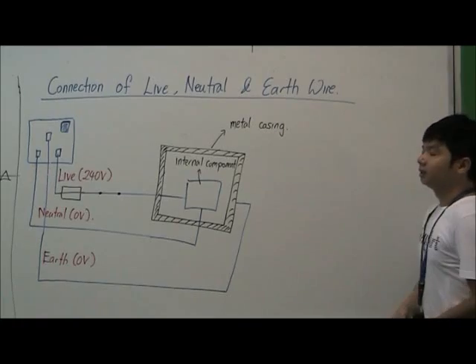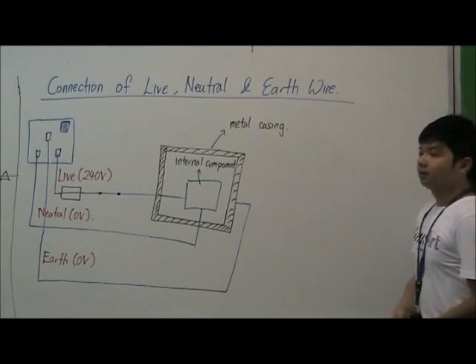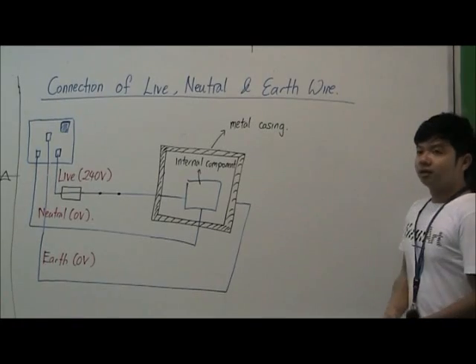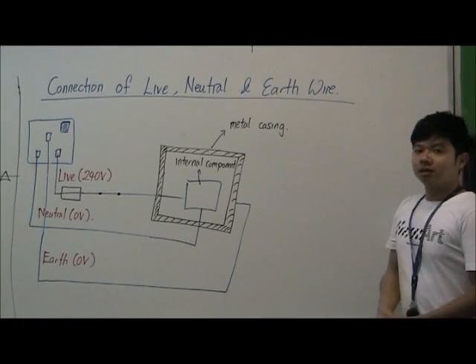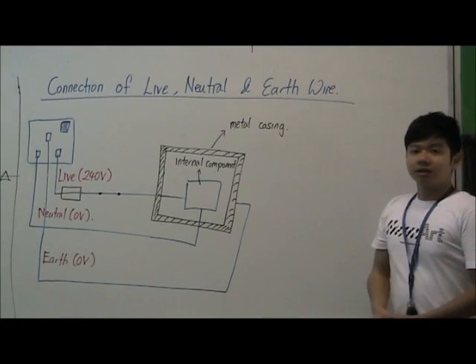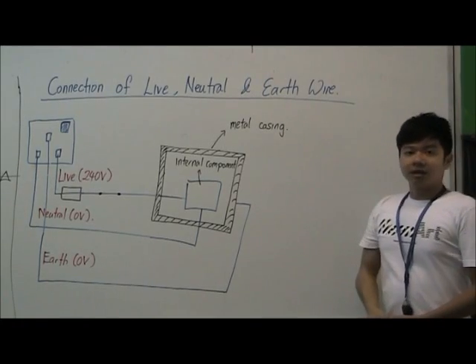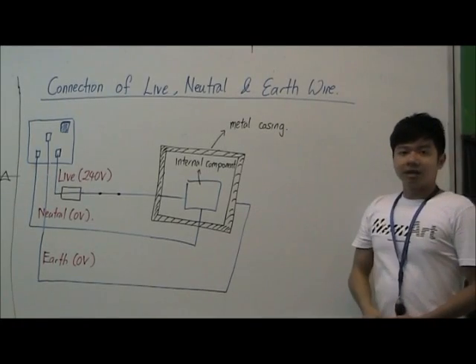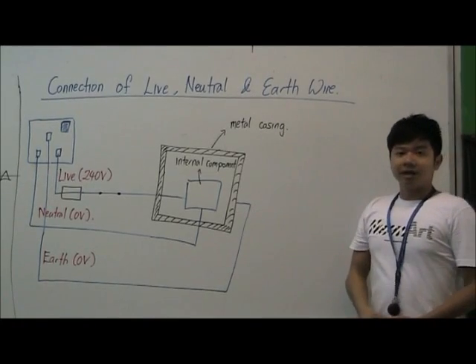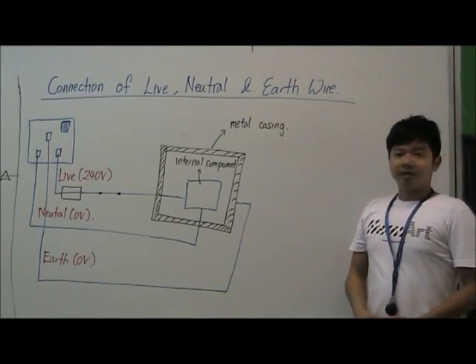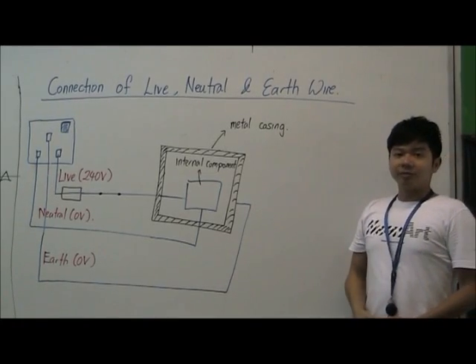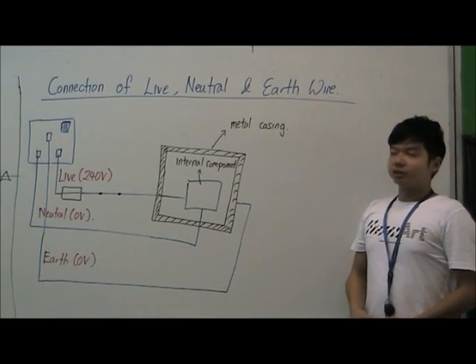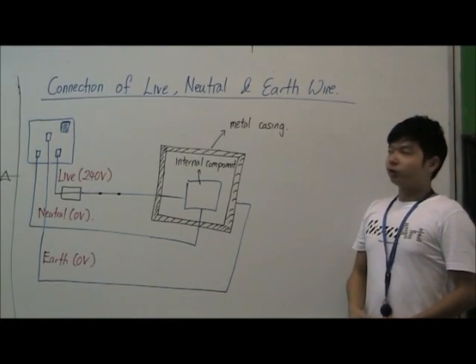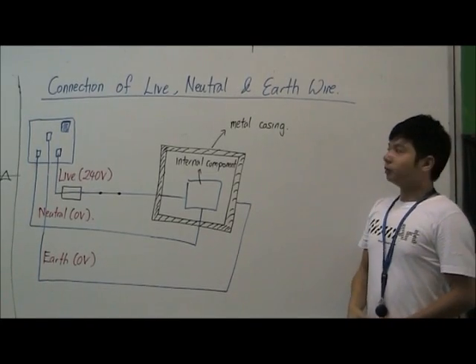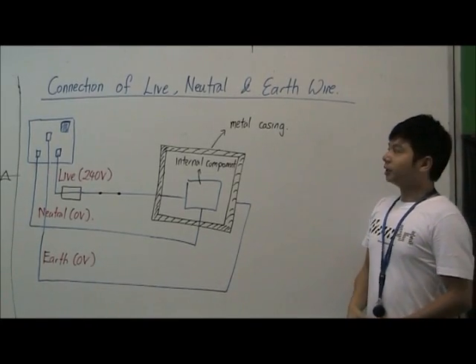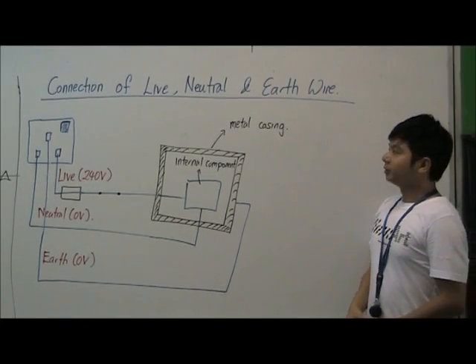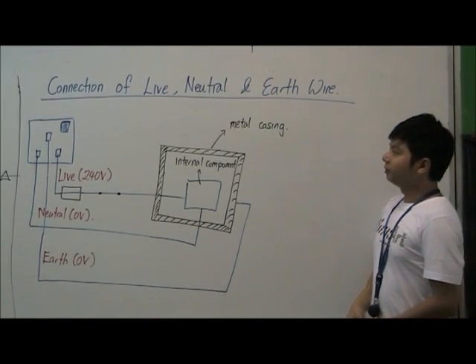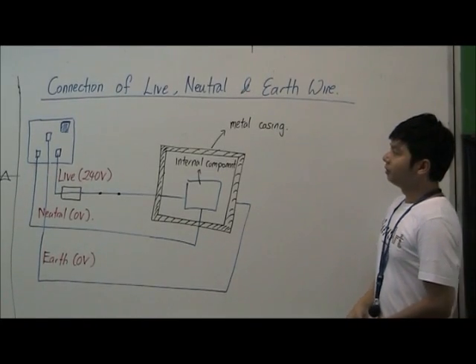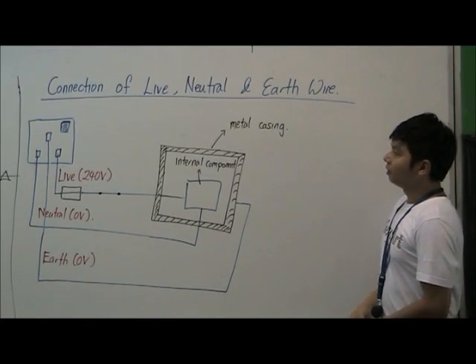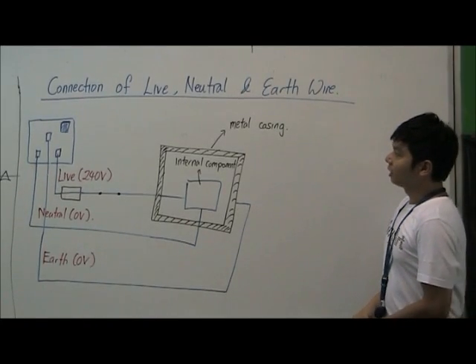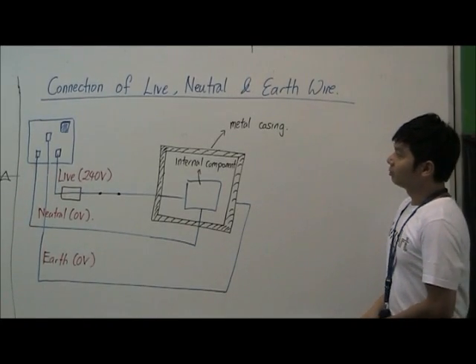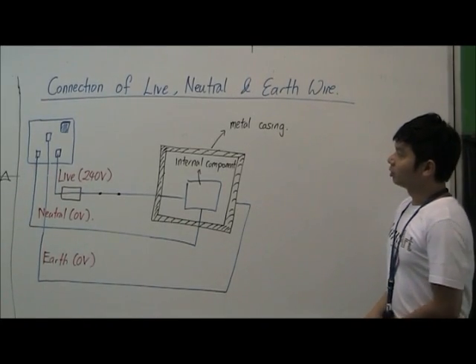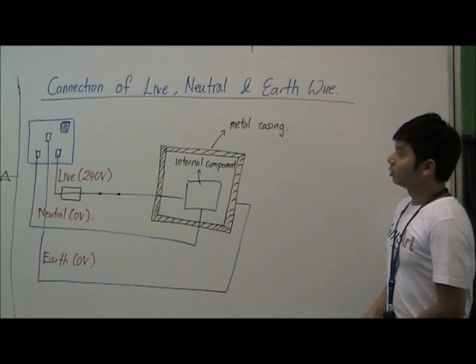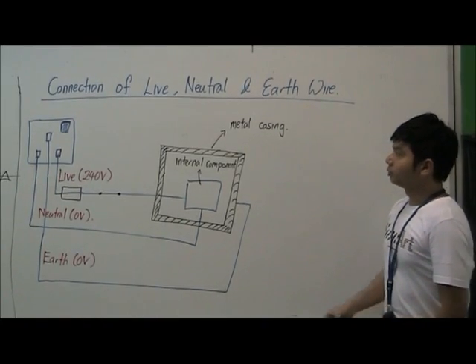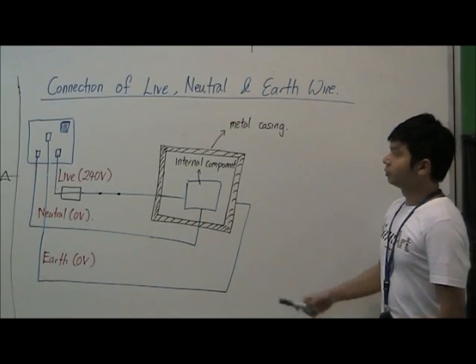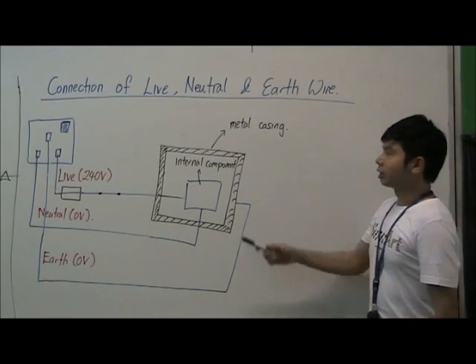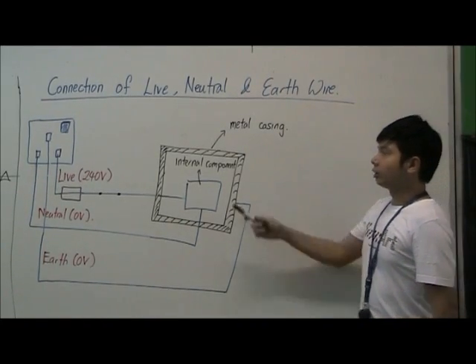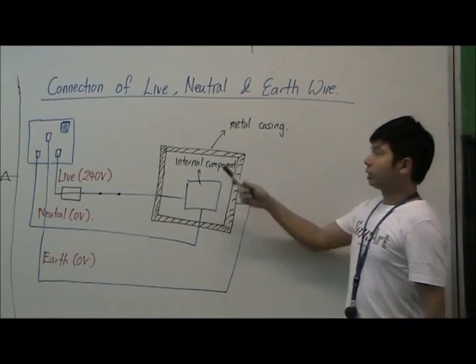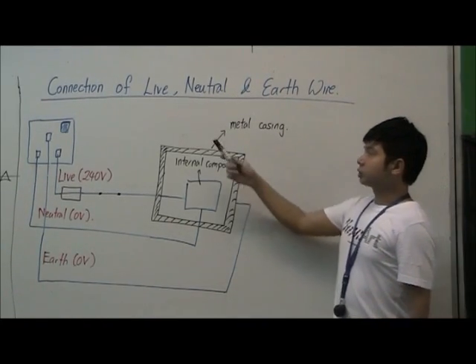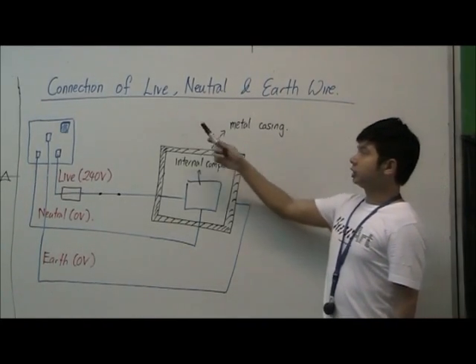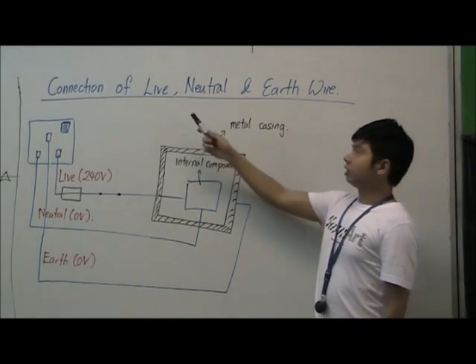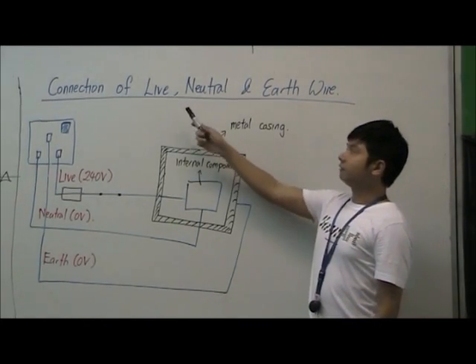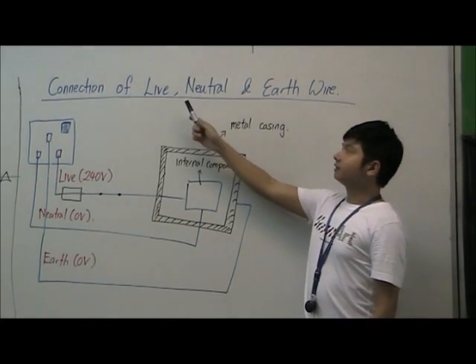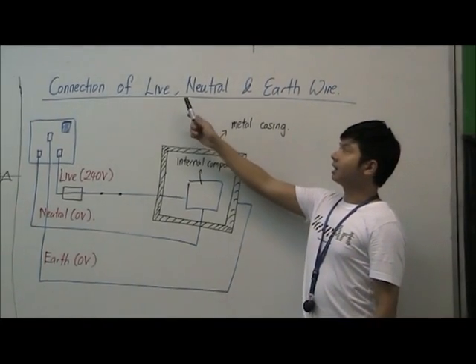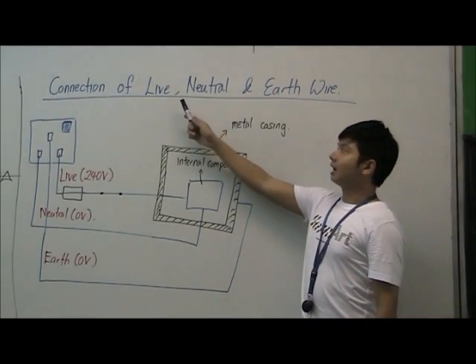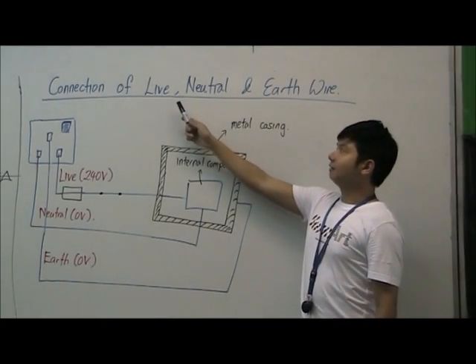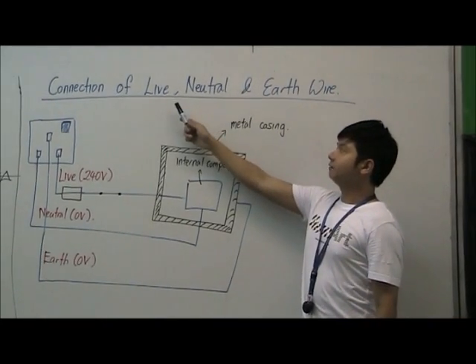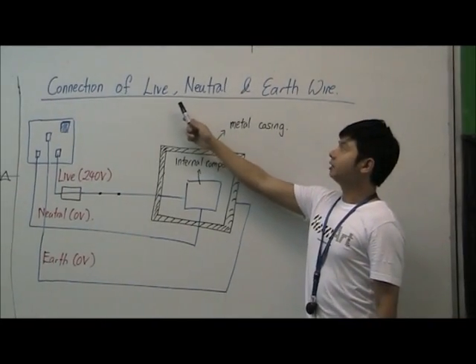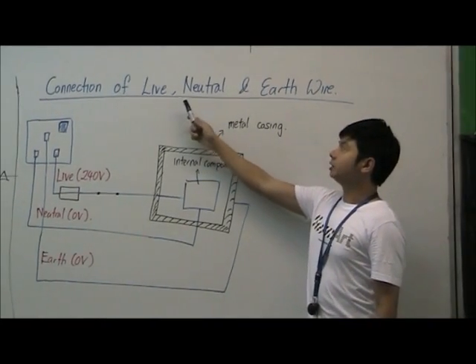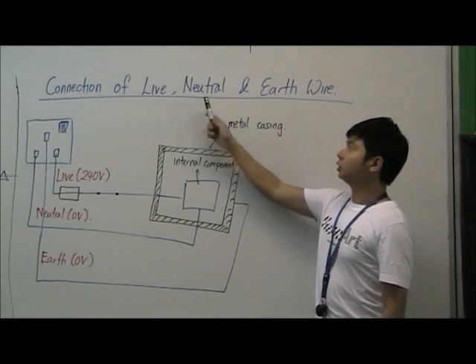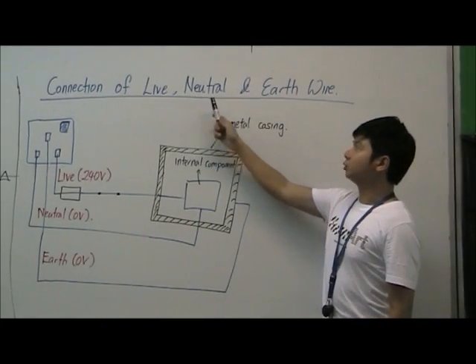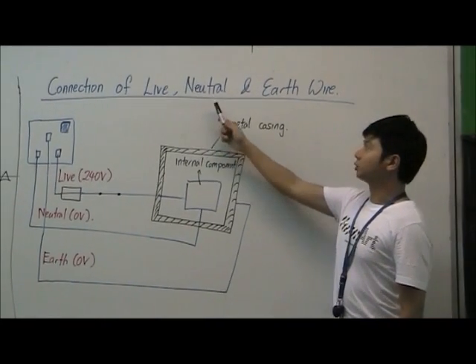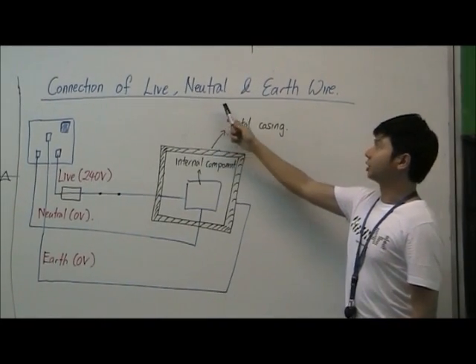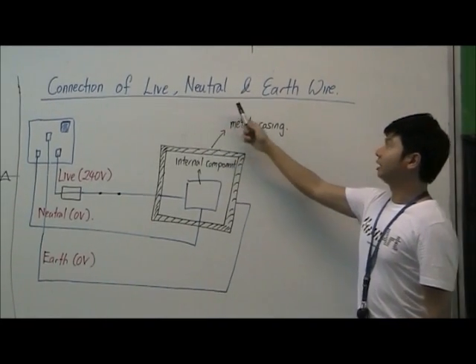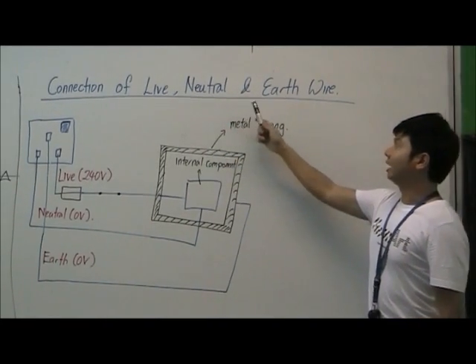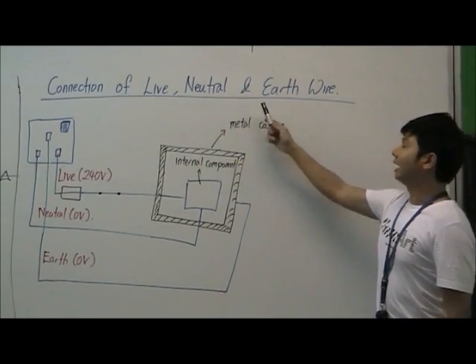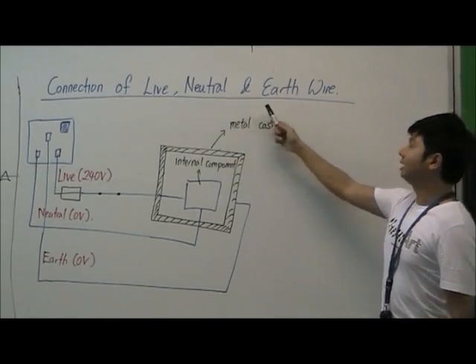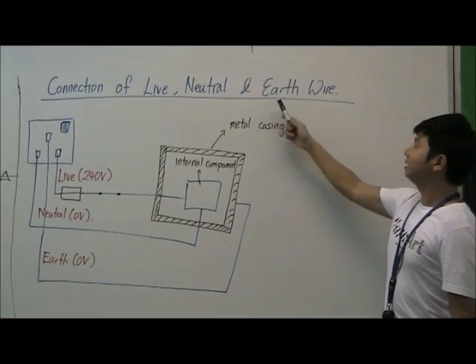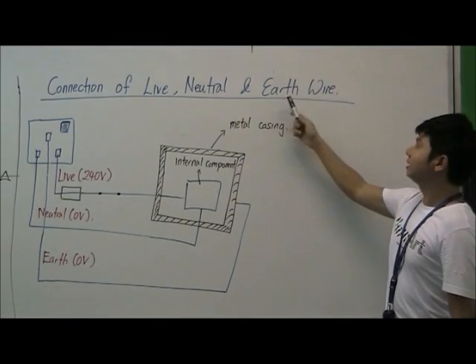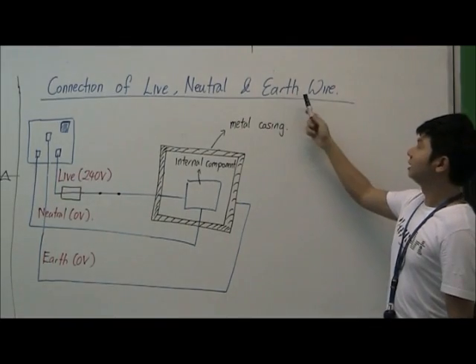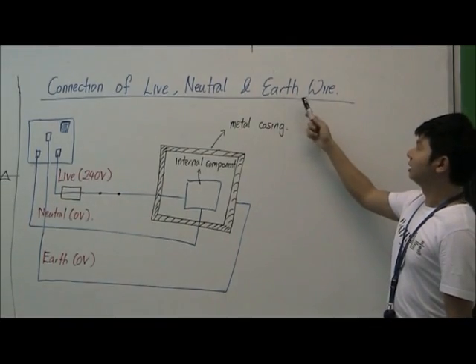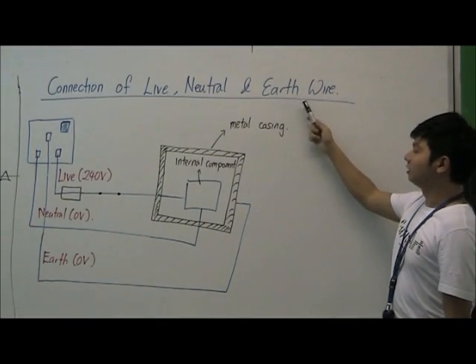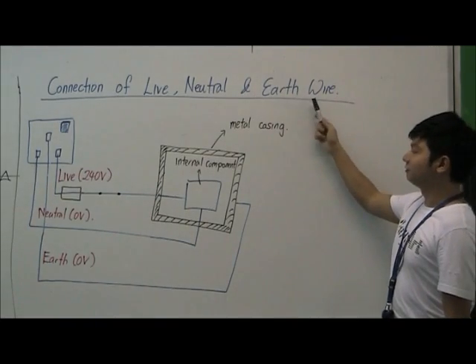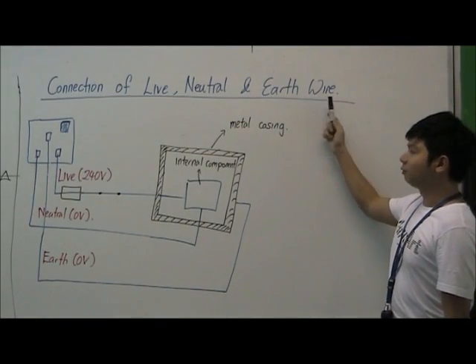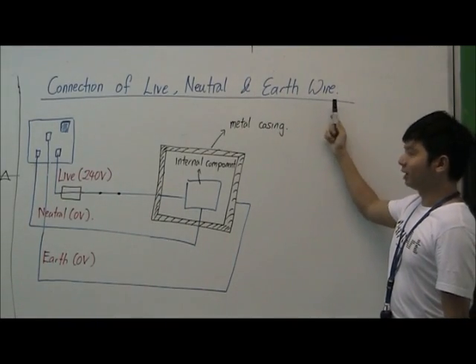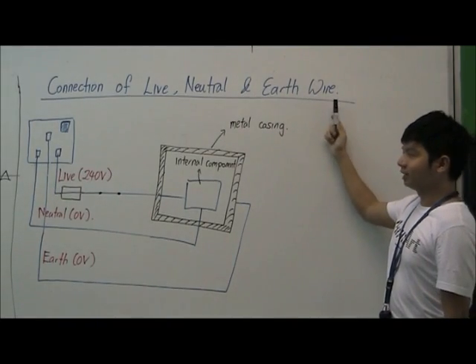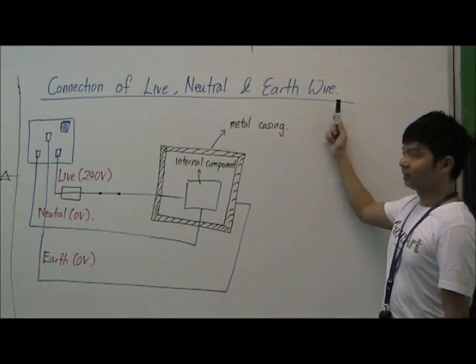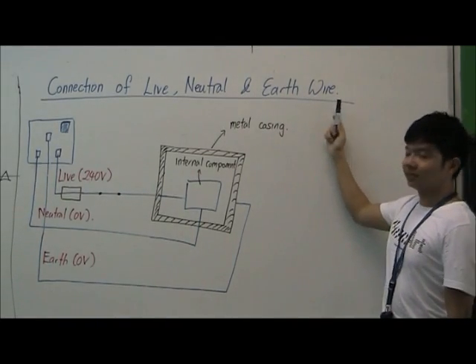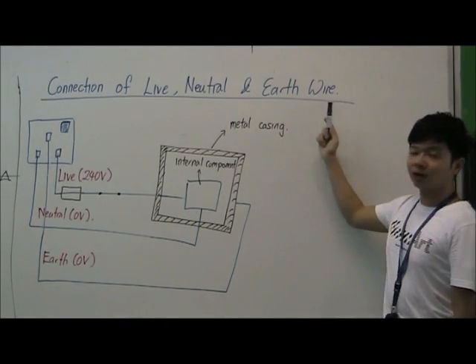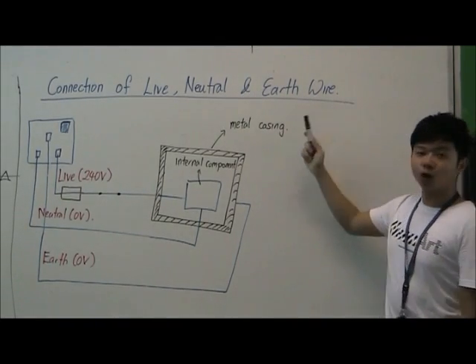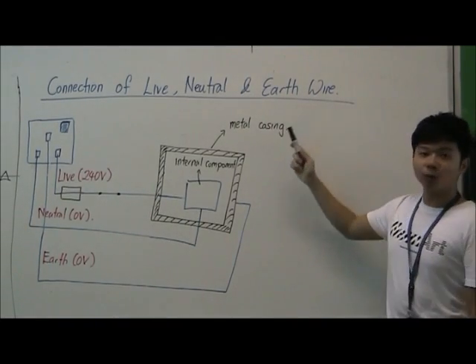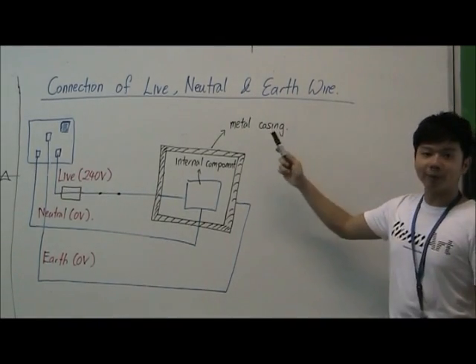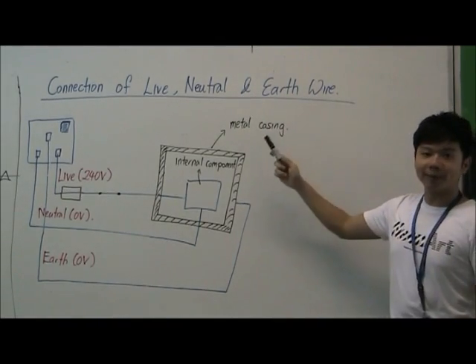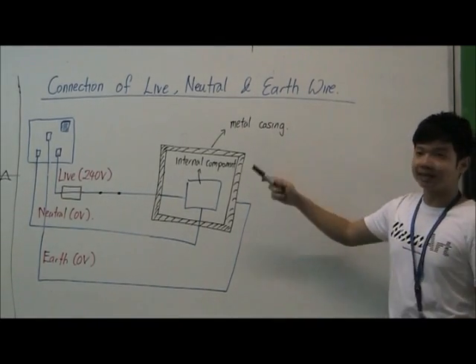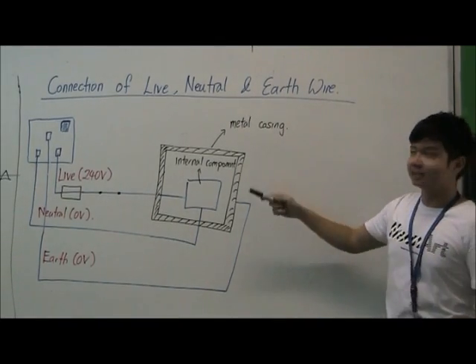Hi, I'm Mr. Ominyo. I'm going to go through the connection of live, neutral and earth wire in the home of clients.